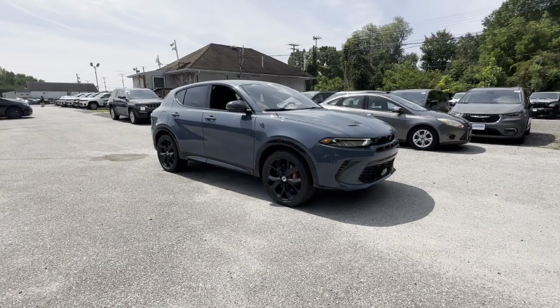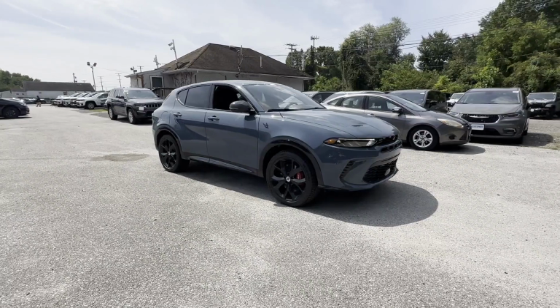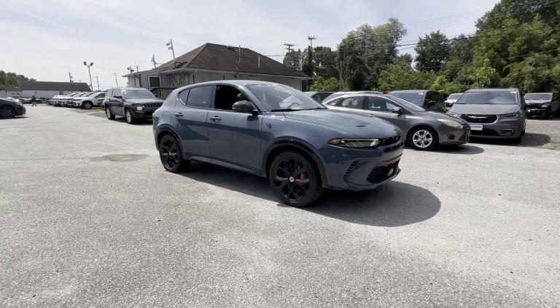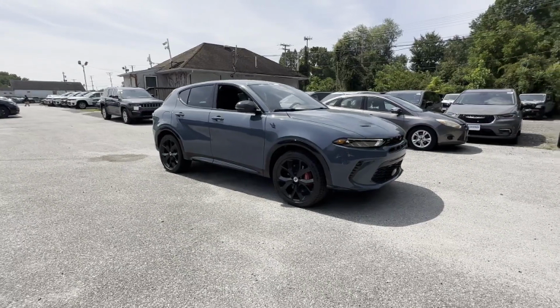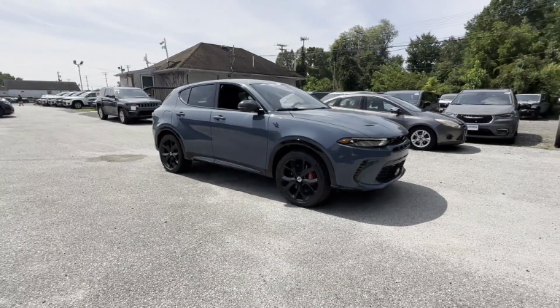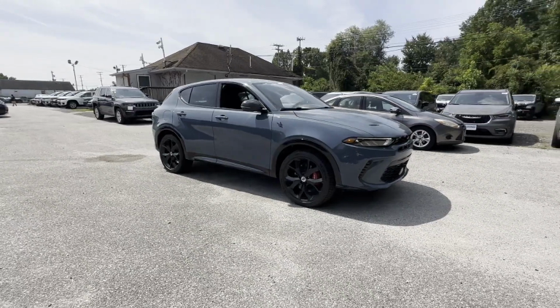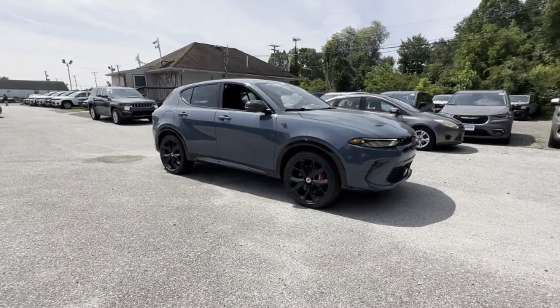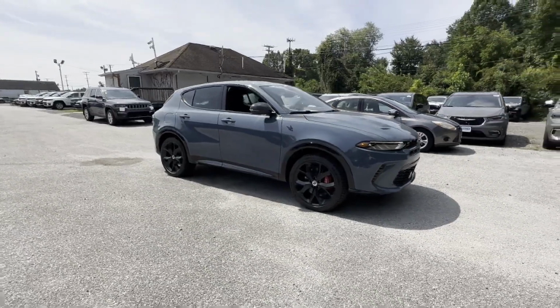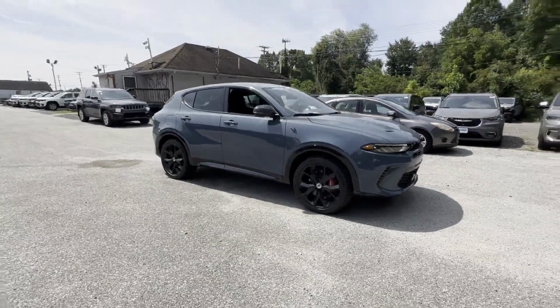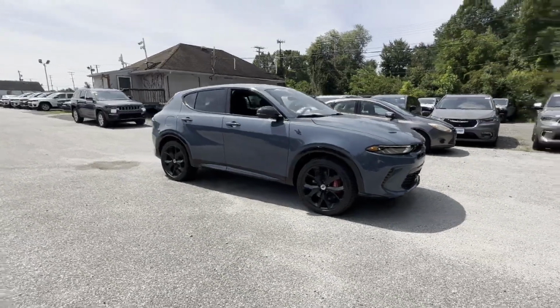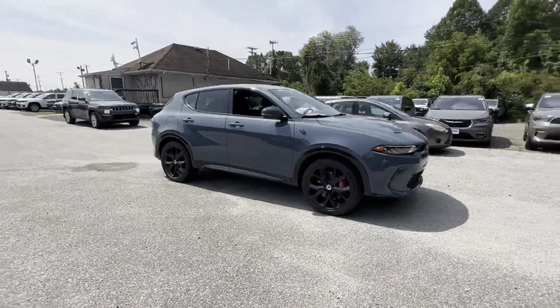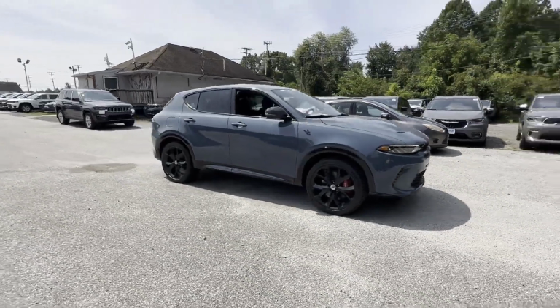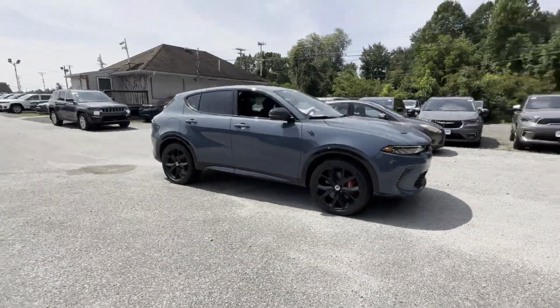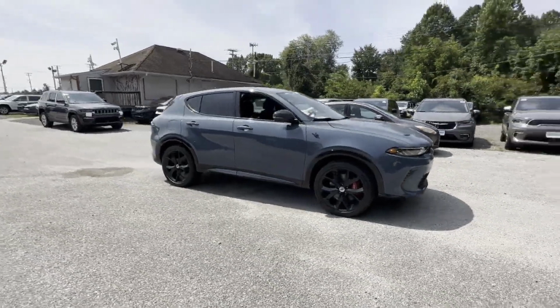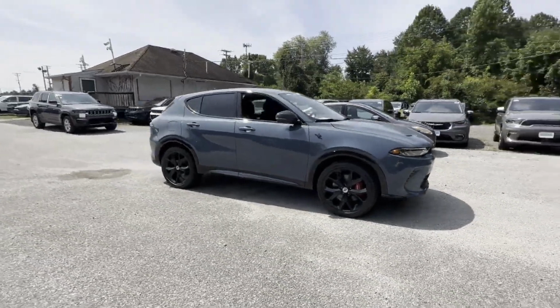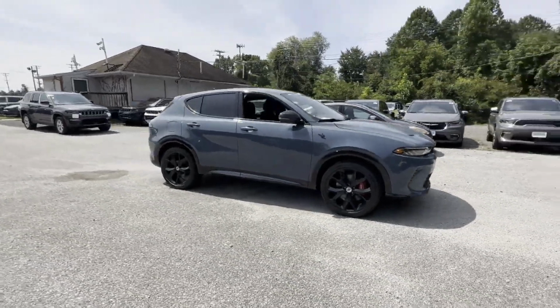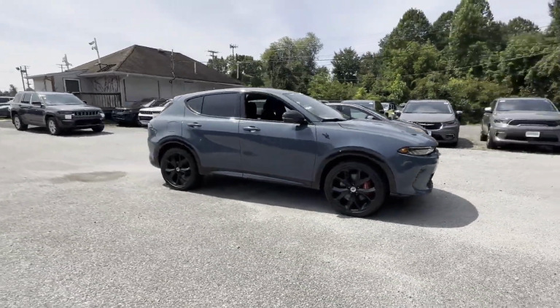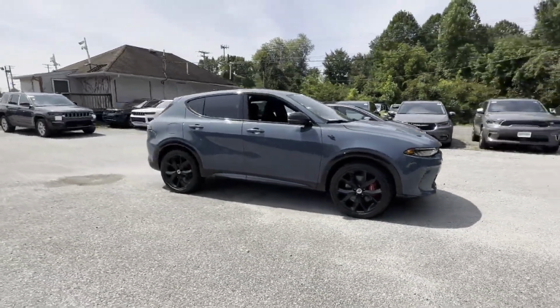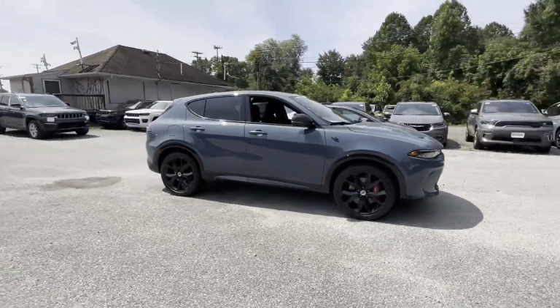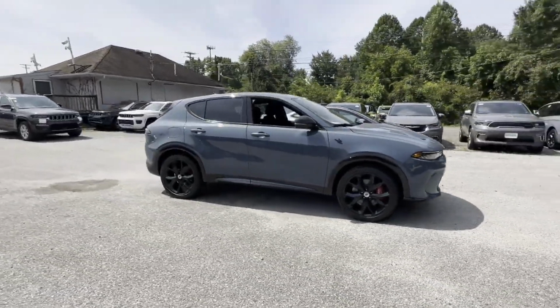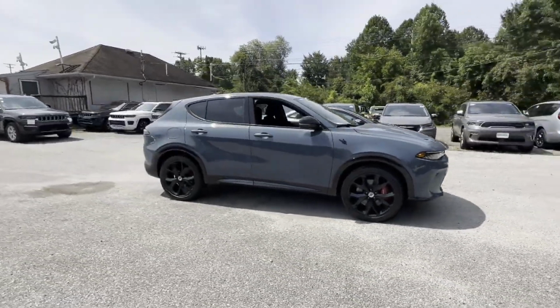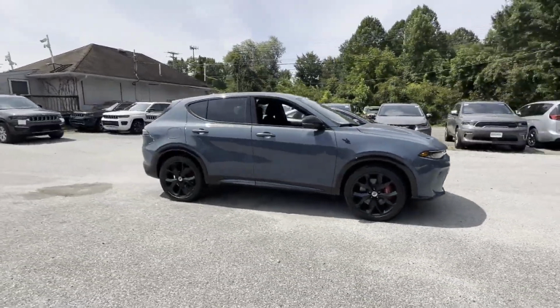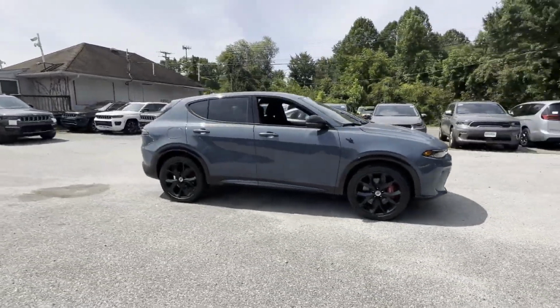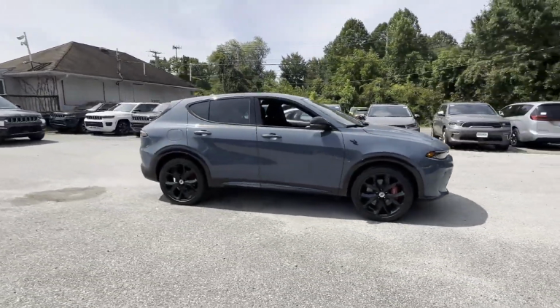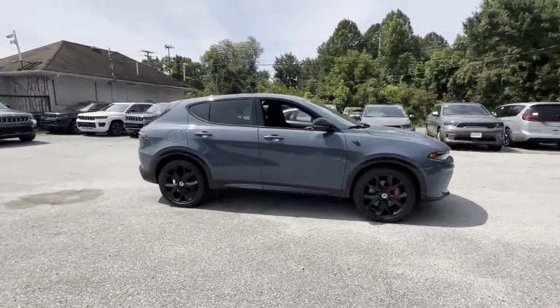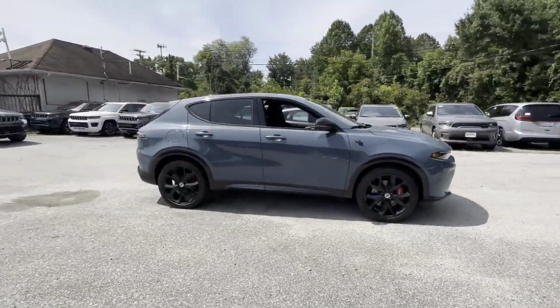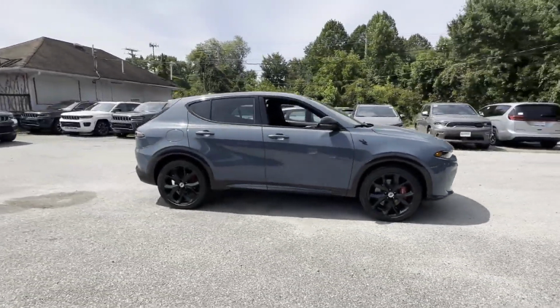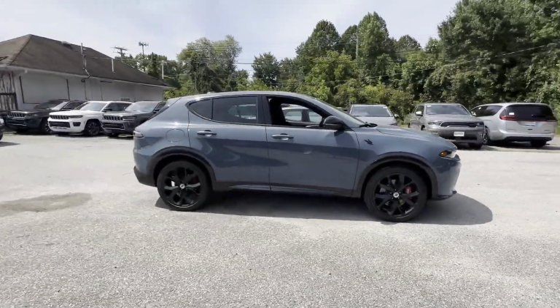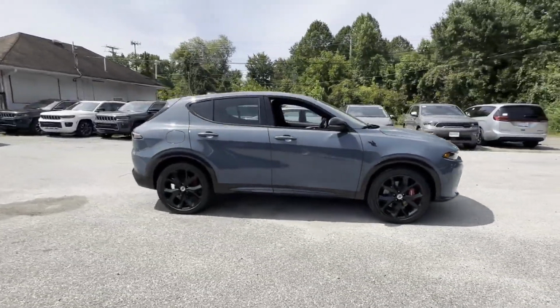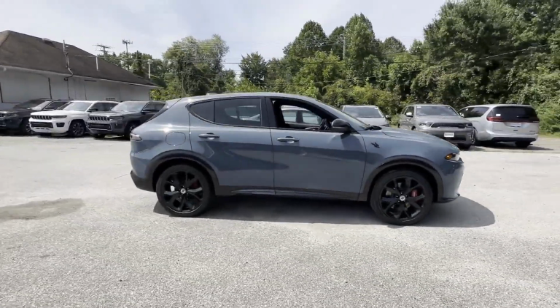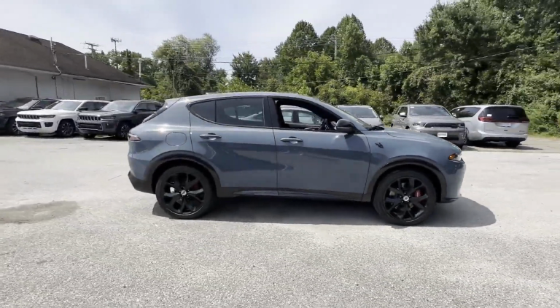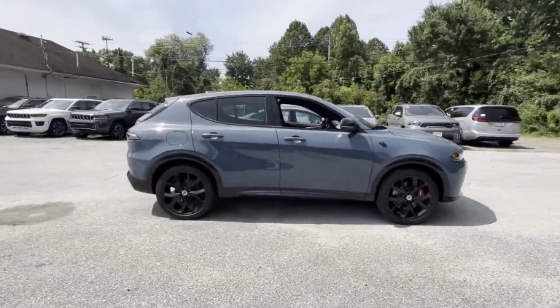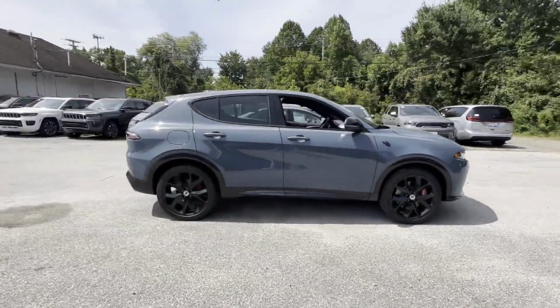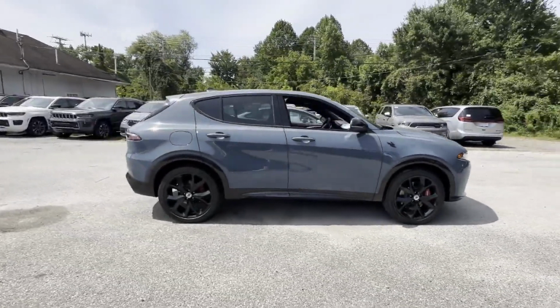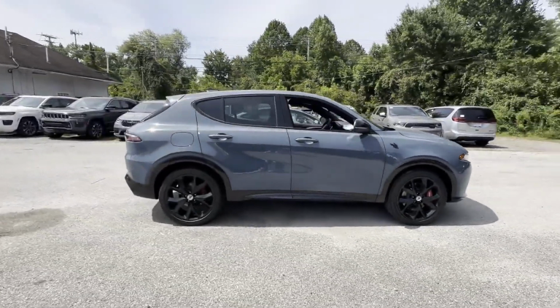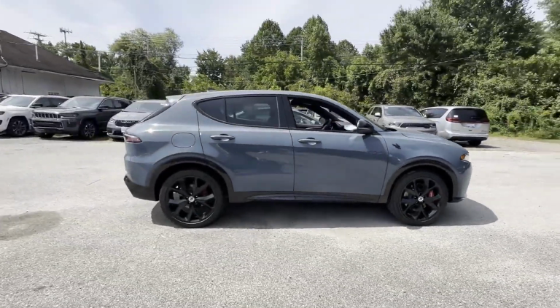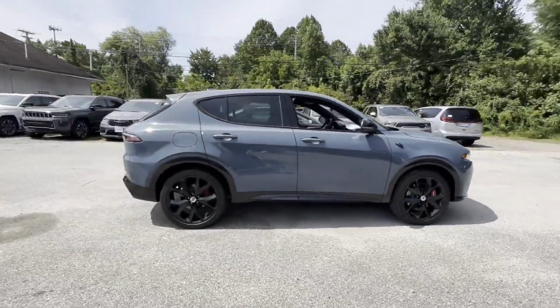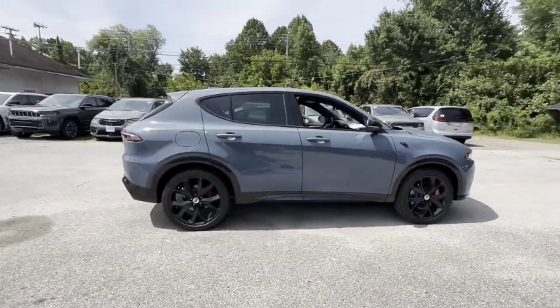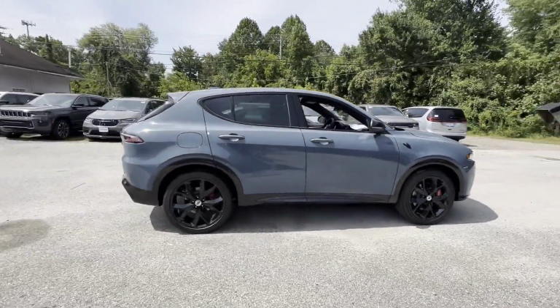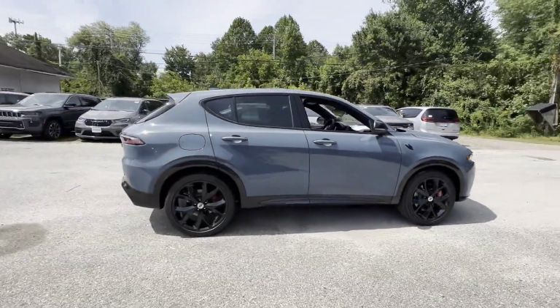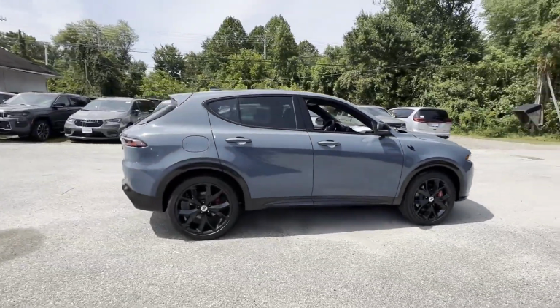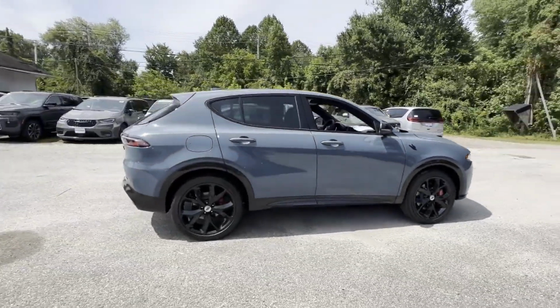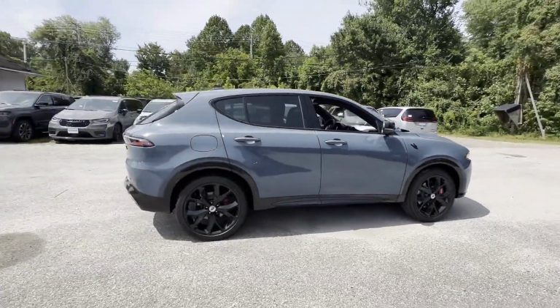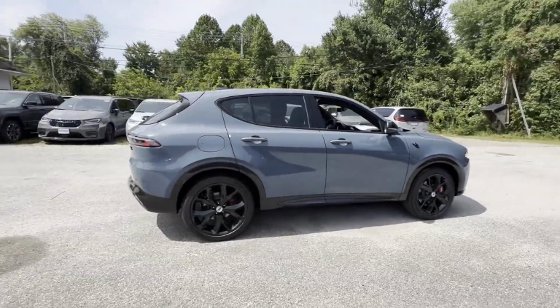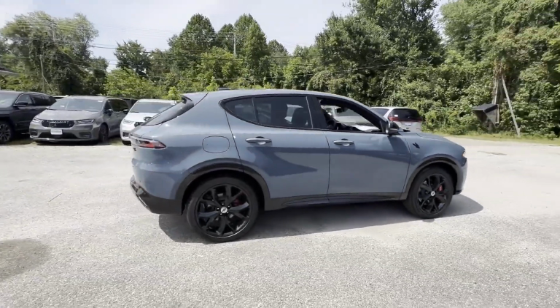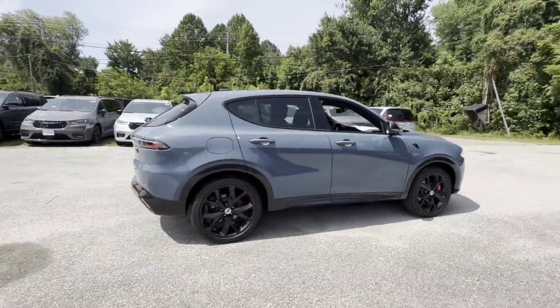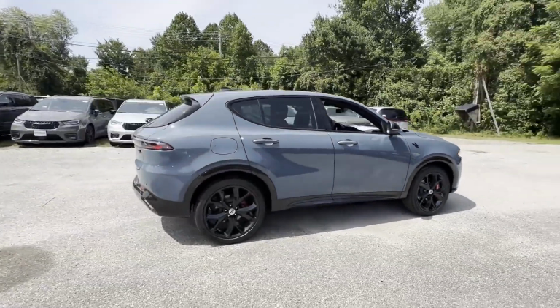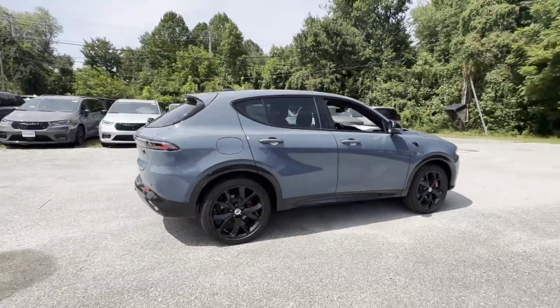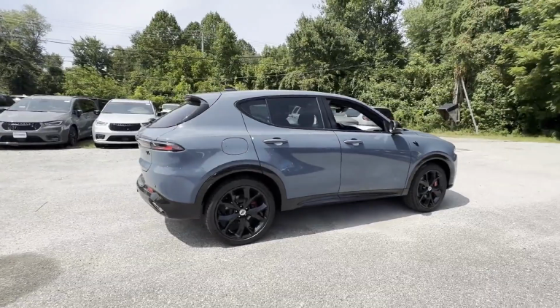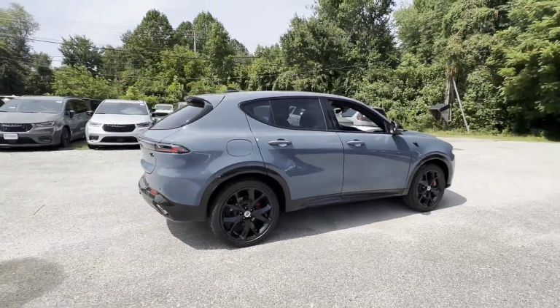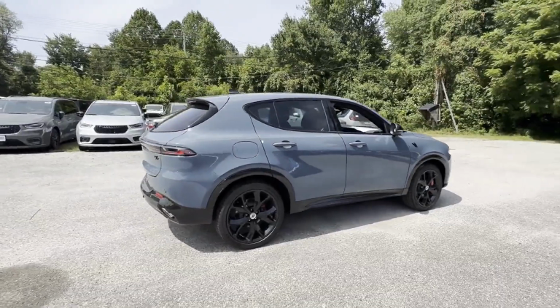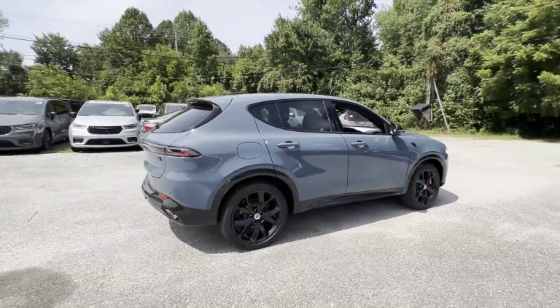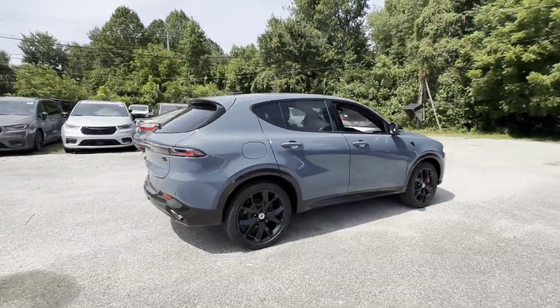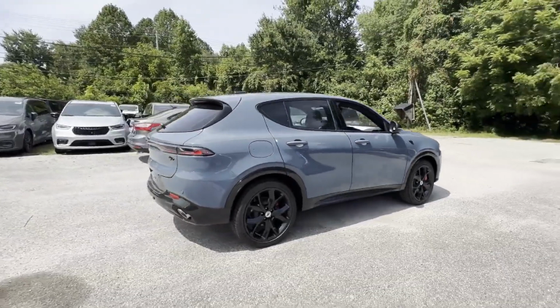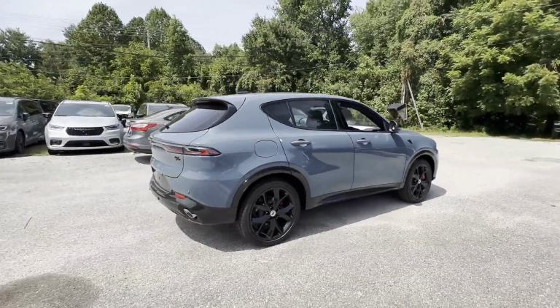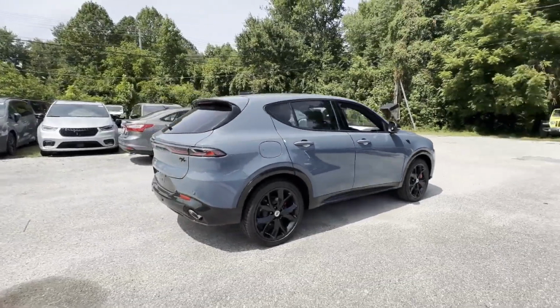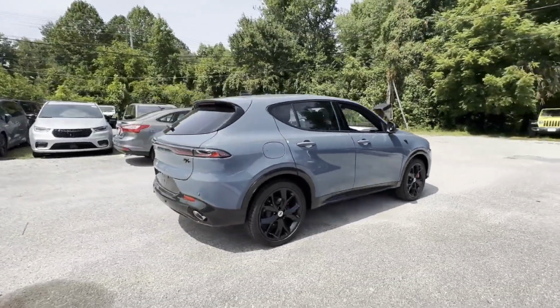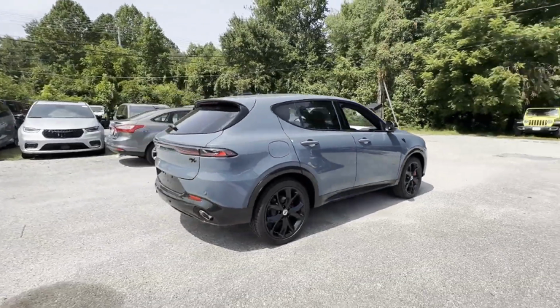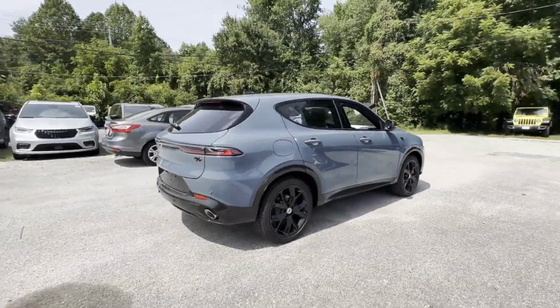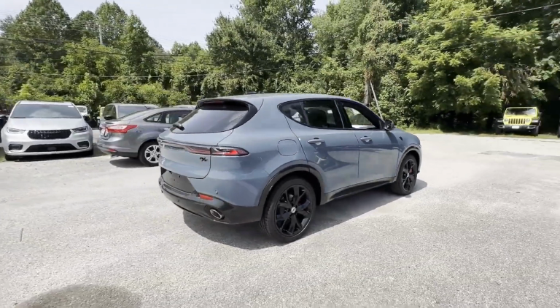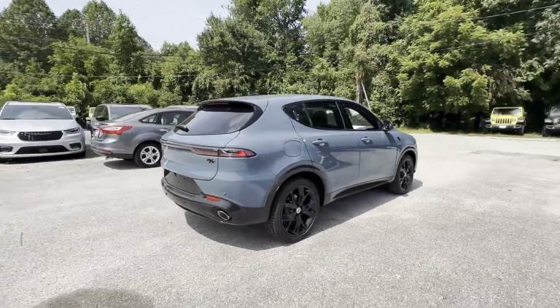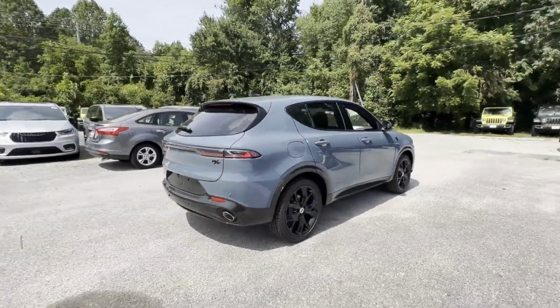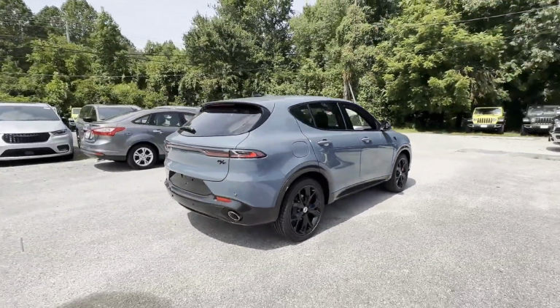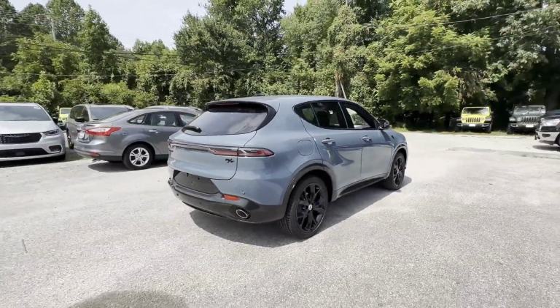2024 Dodge Hornet. This SUV offers space as well as power and performance.